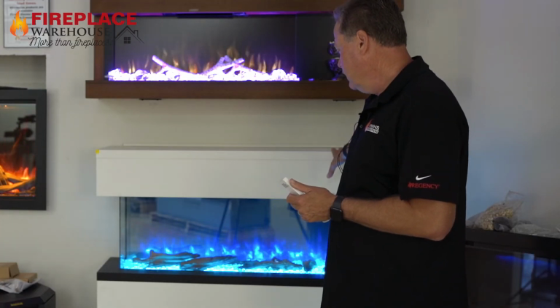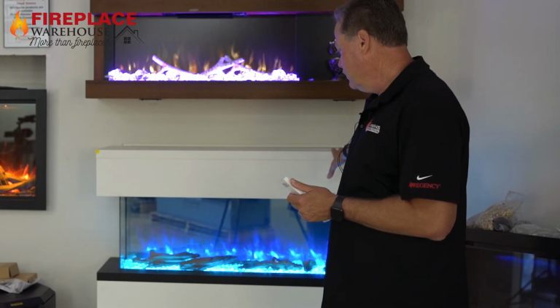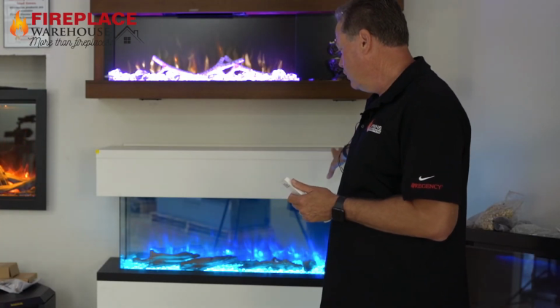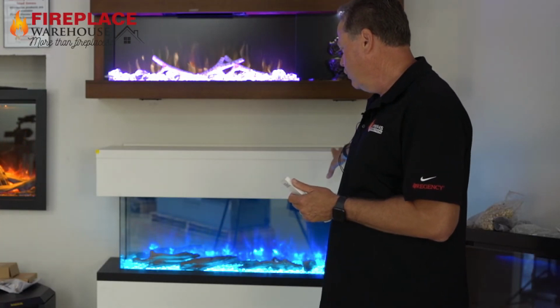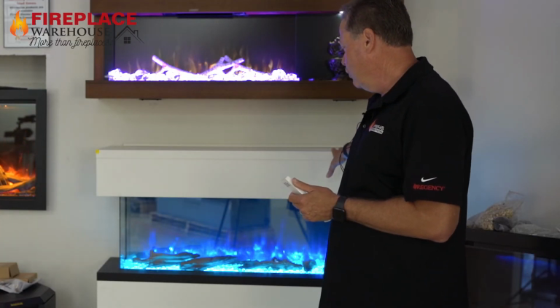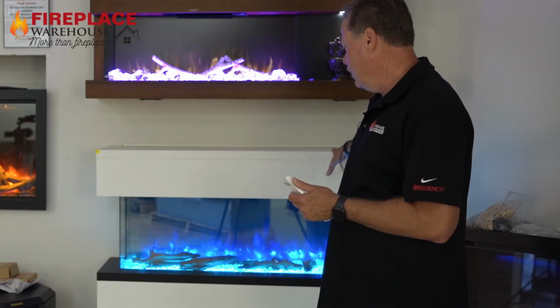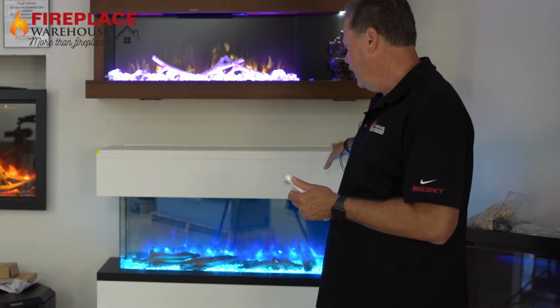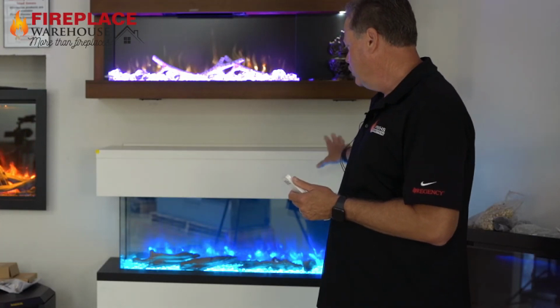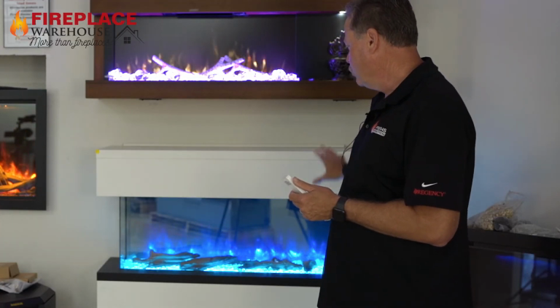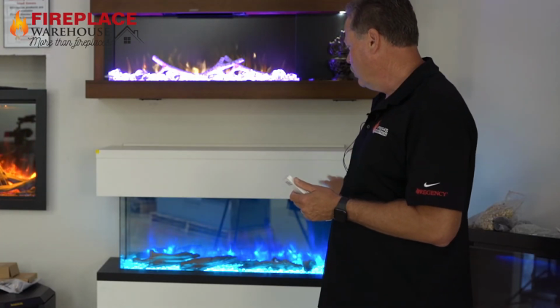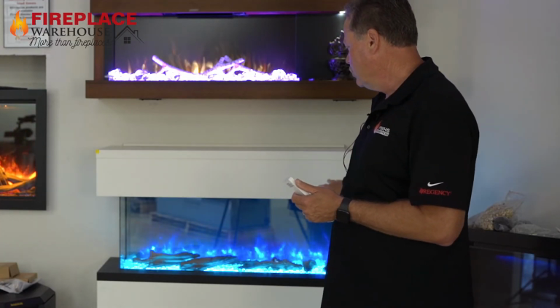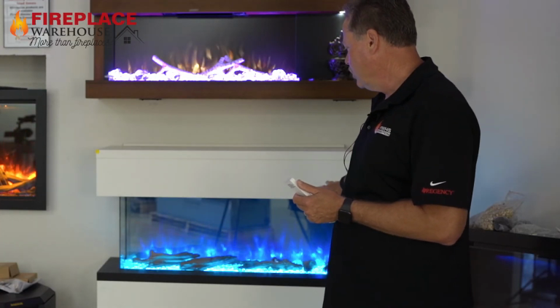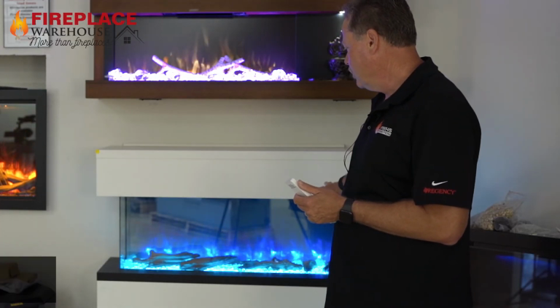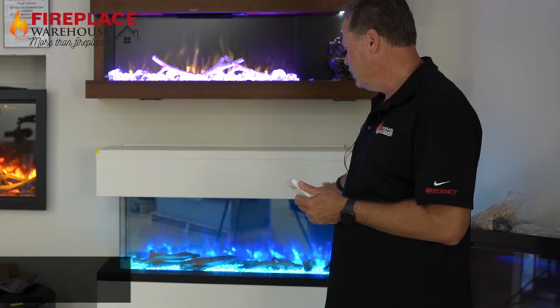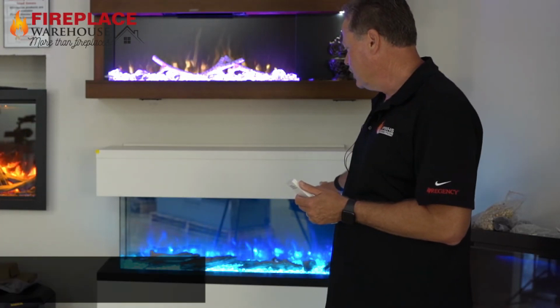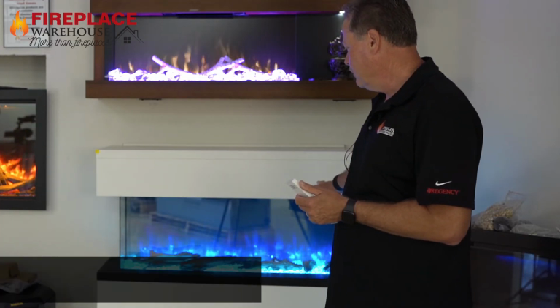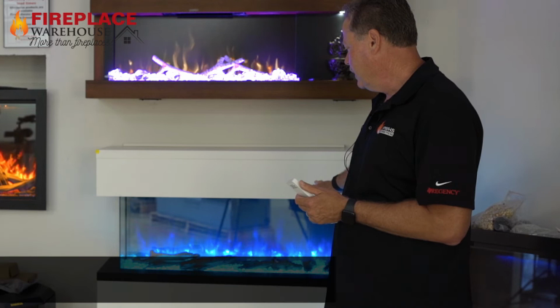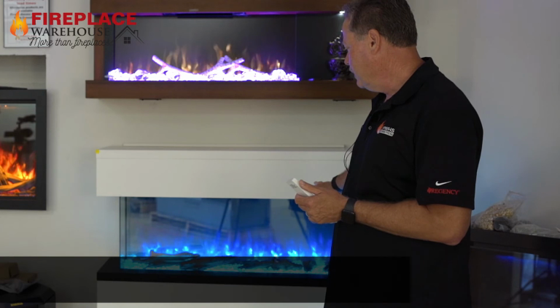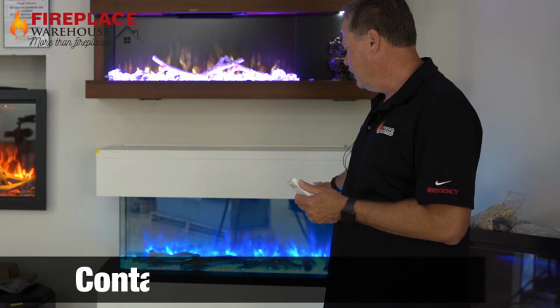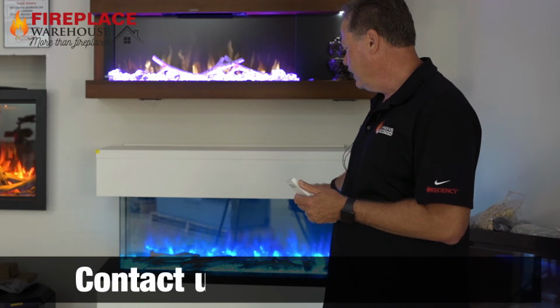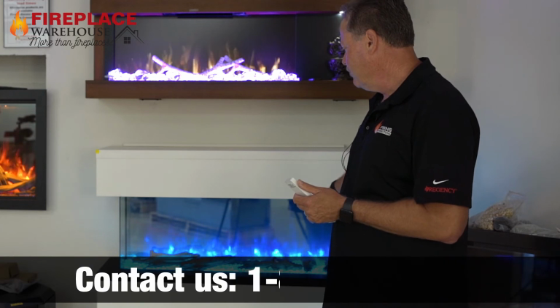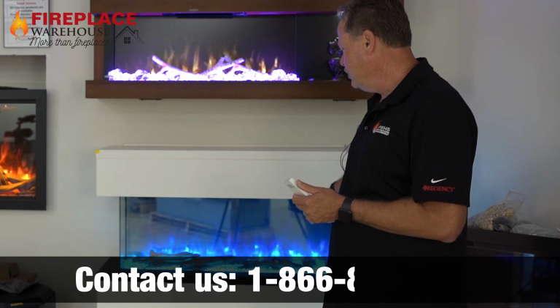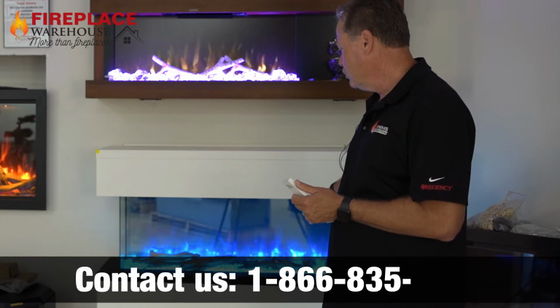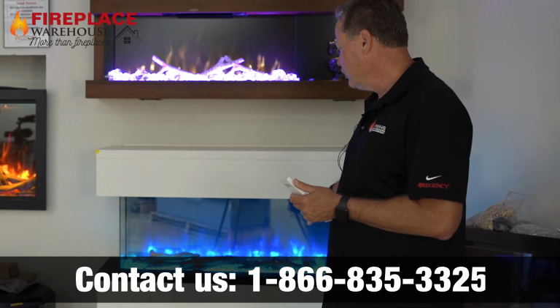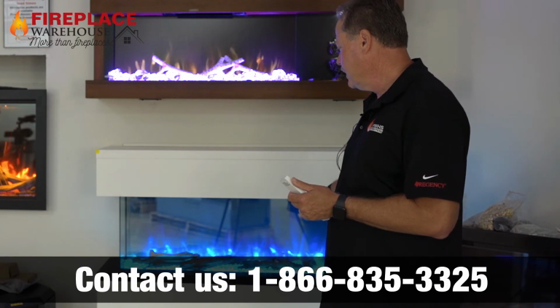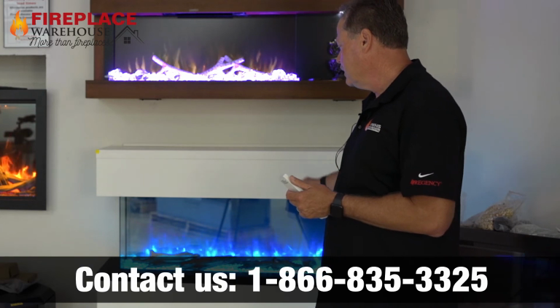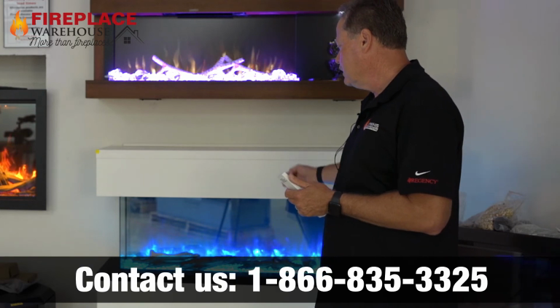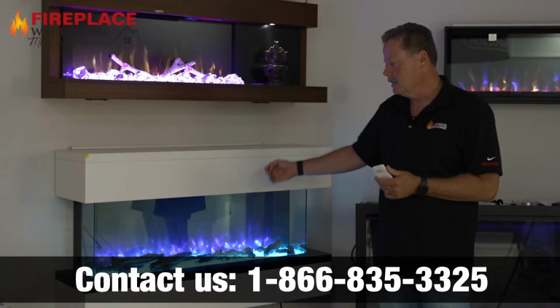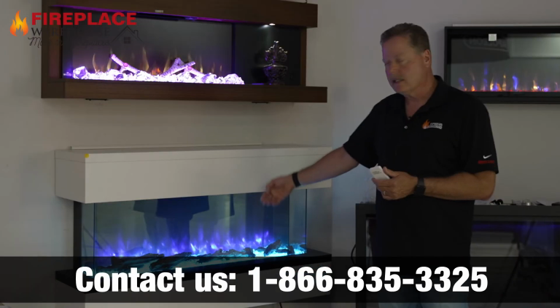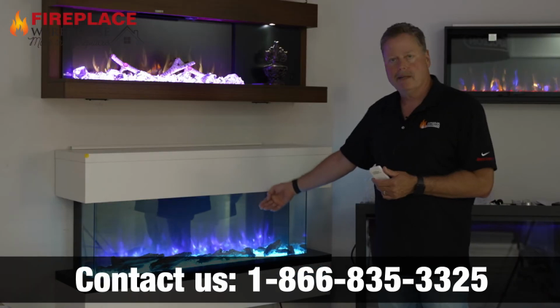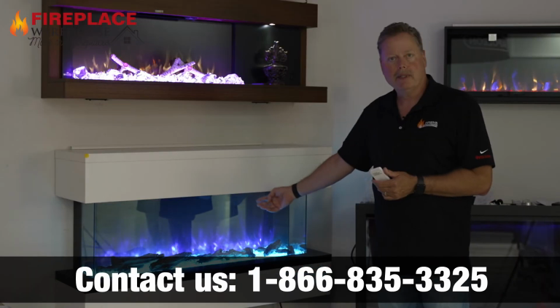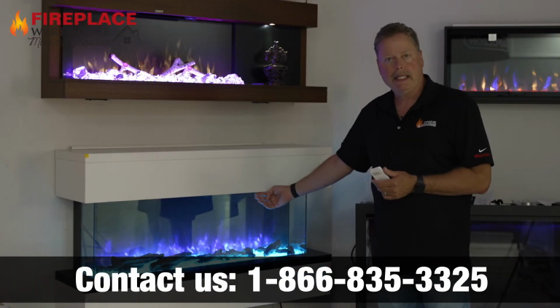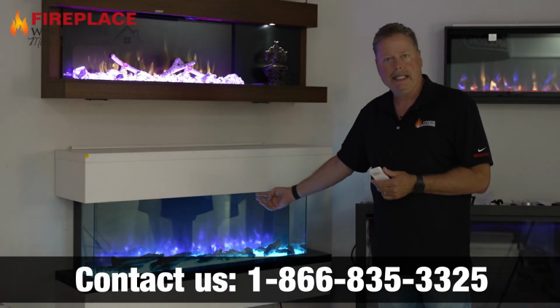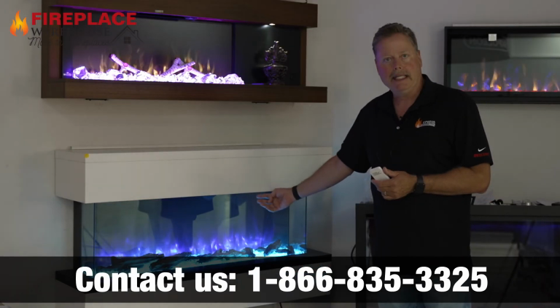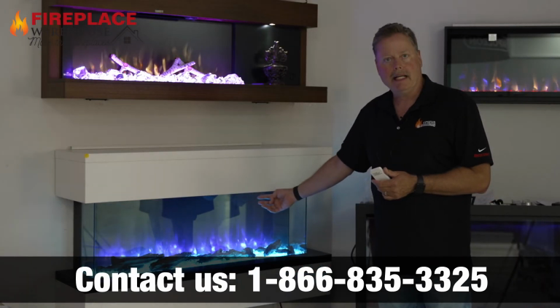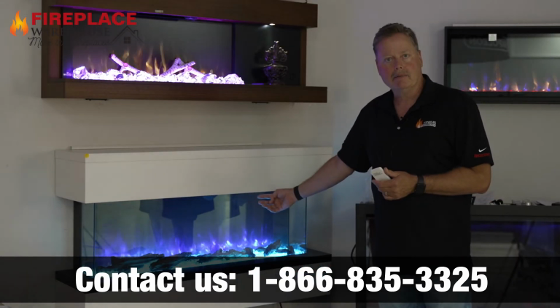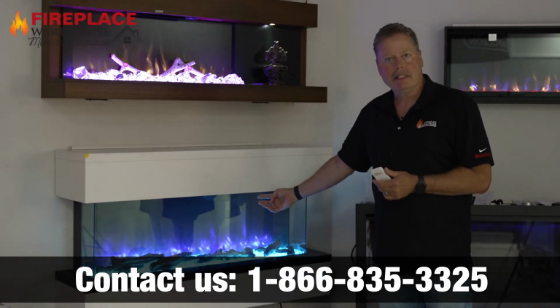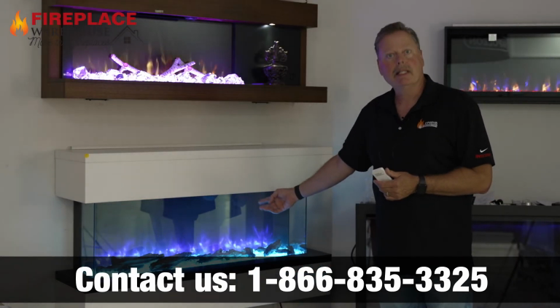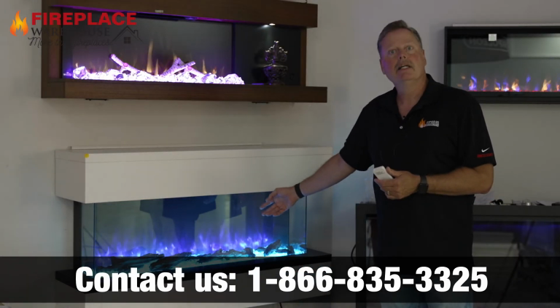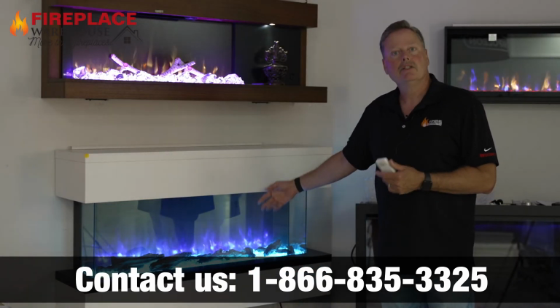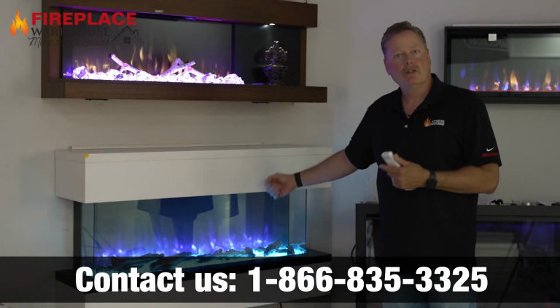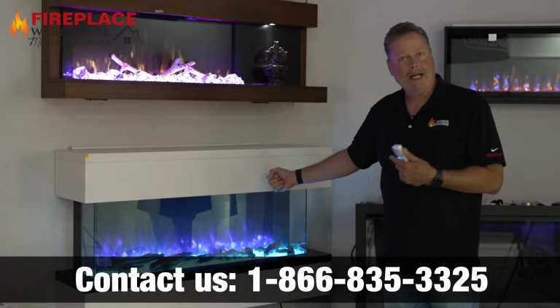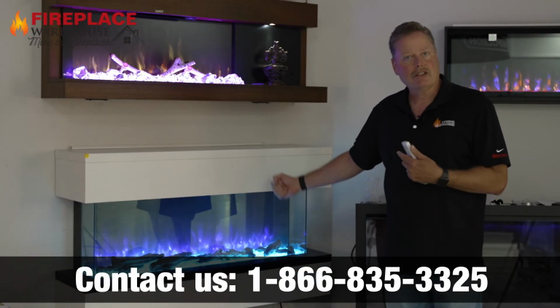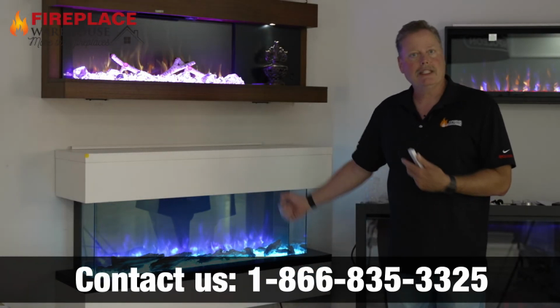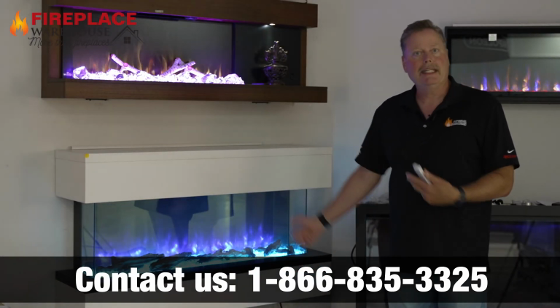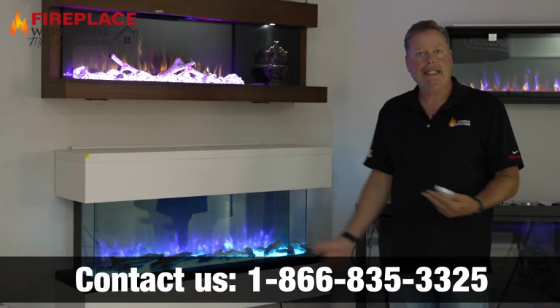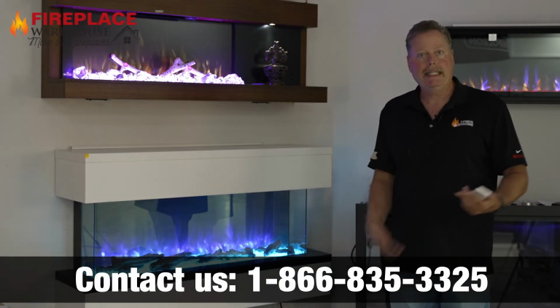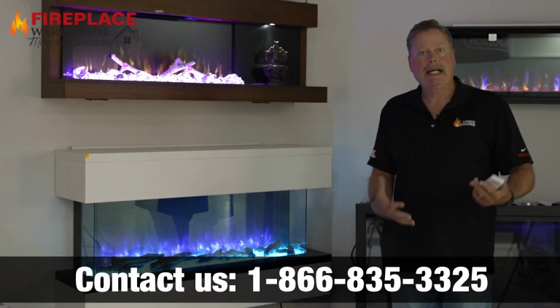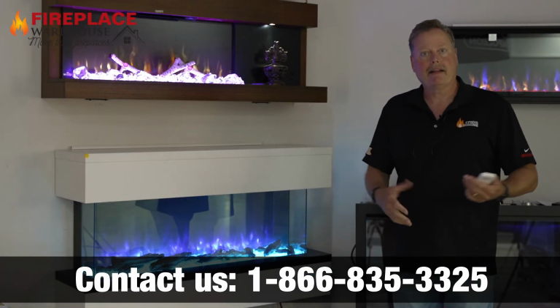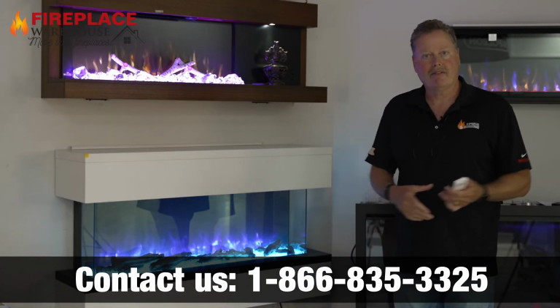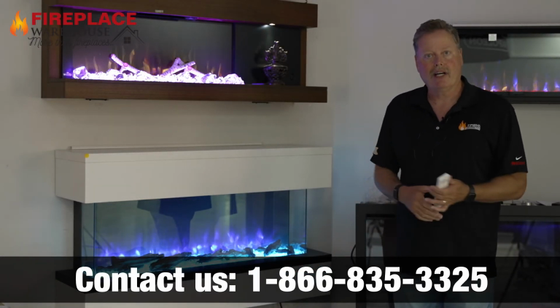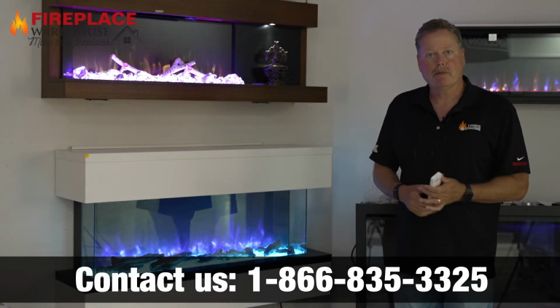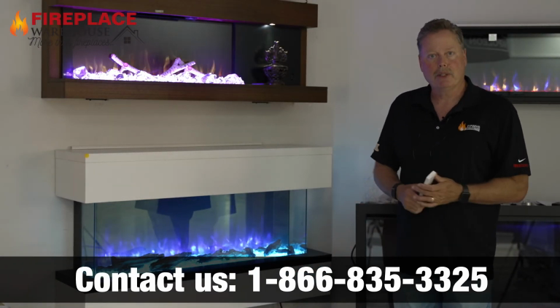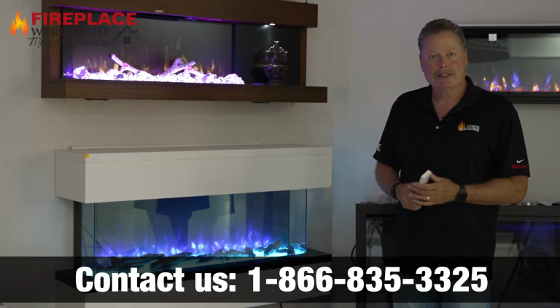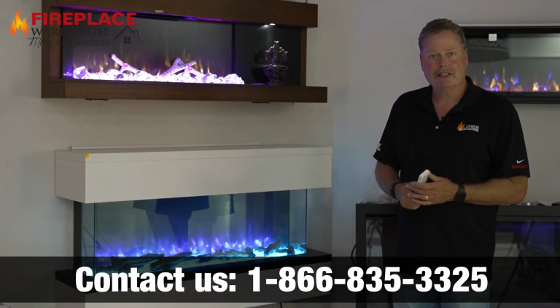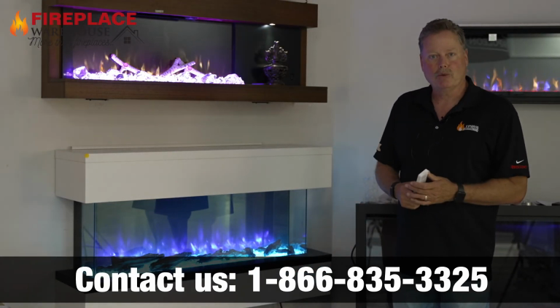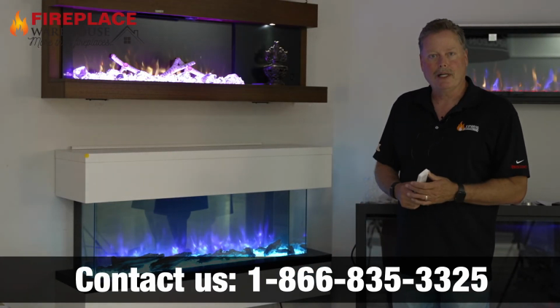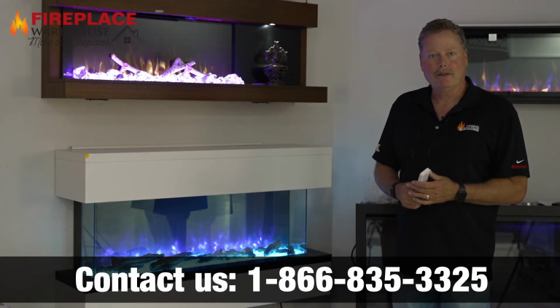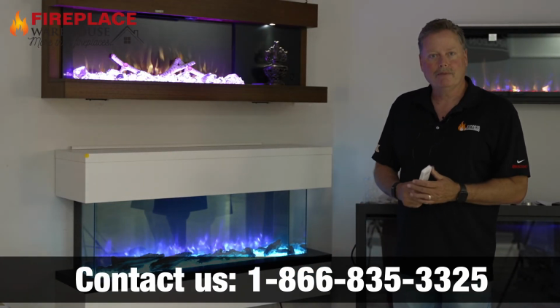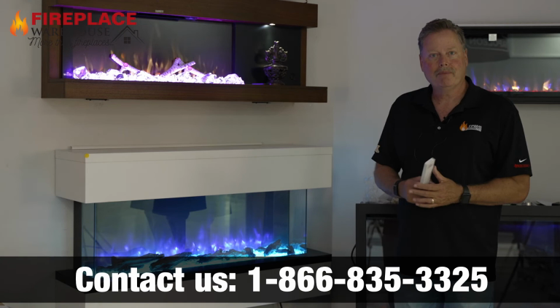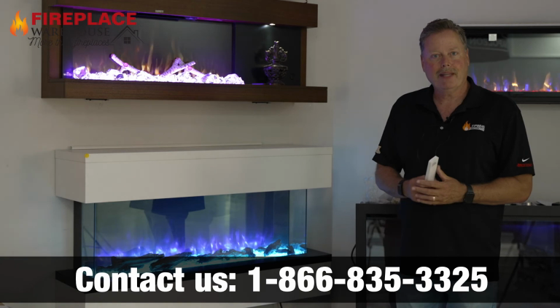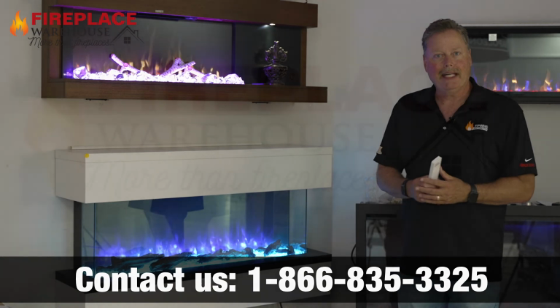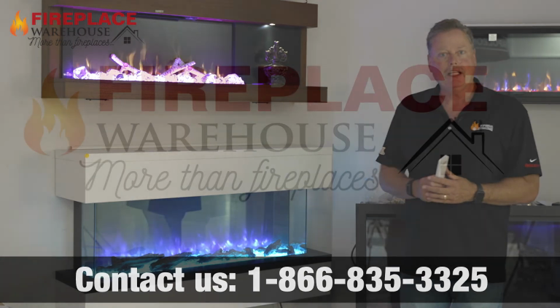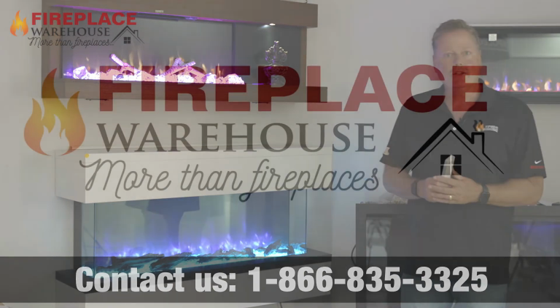I just wanted to share some of the nice features with it. It does come with the heating element so you actually get heat out of the fireplace as well. Thank you.